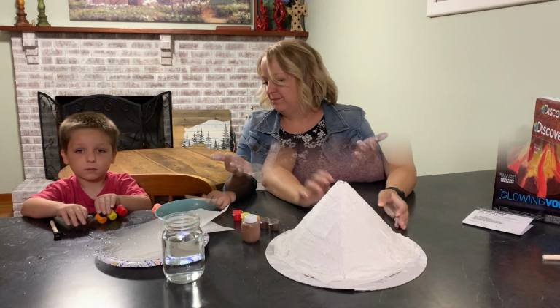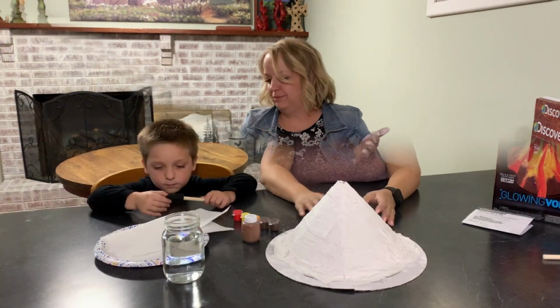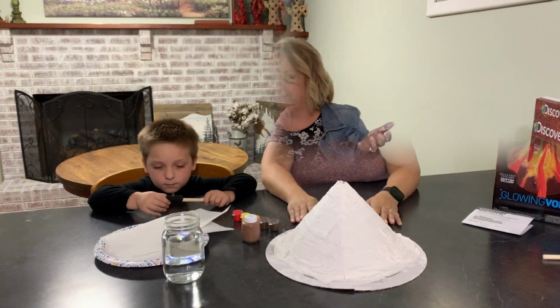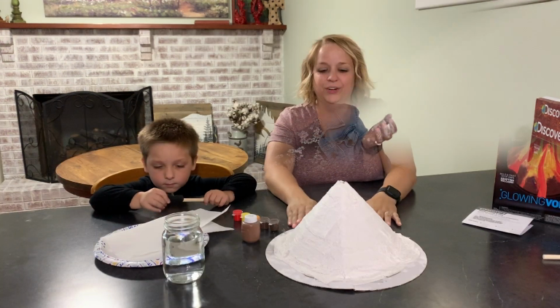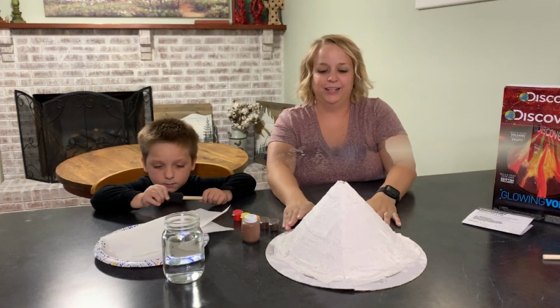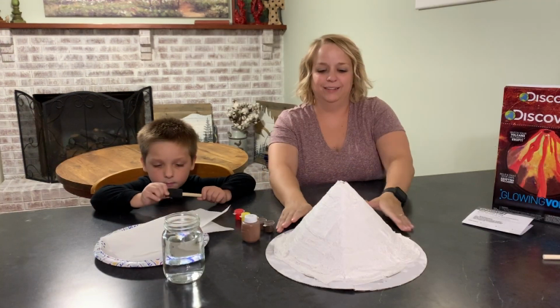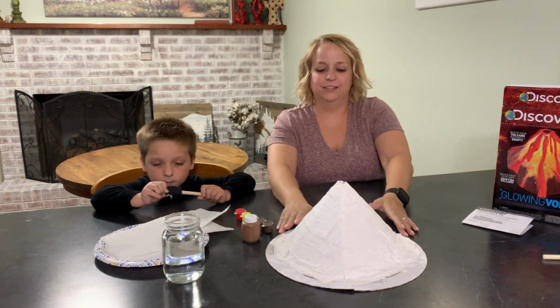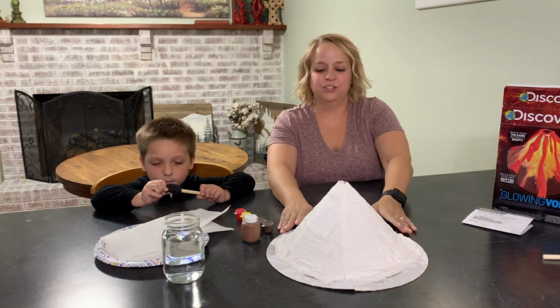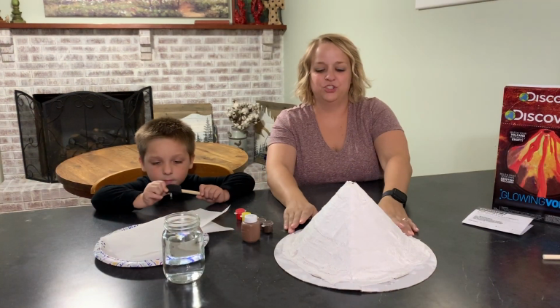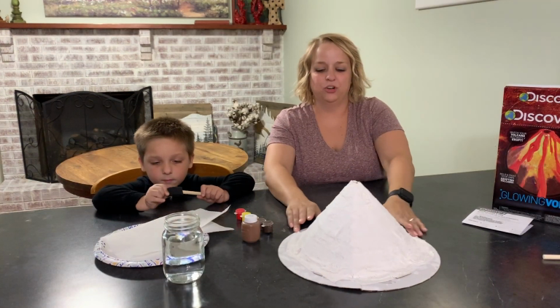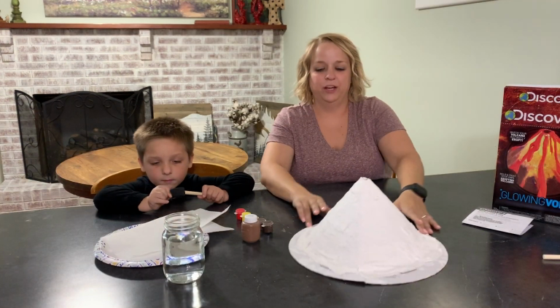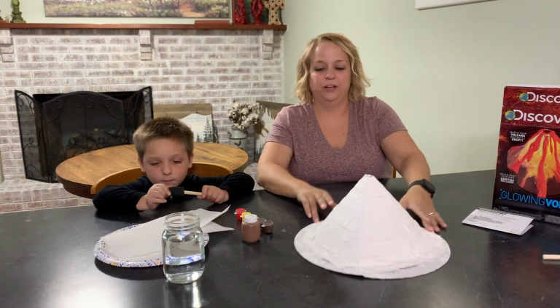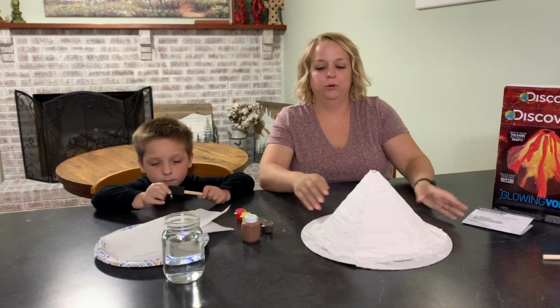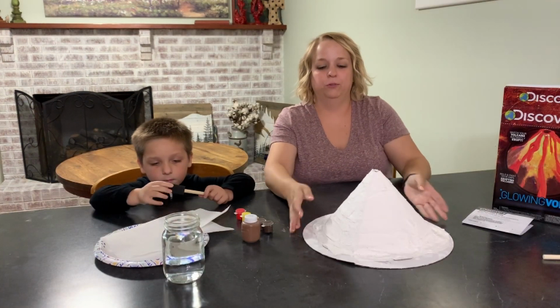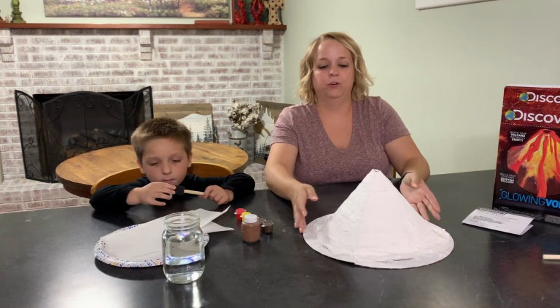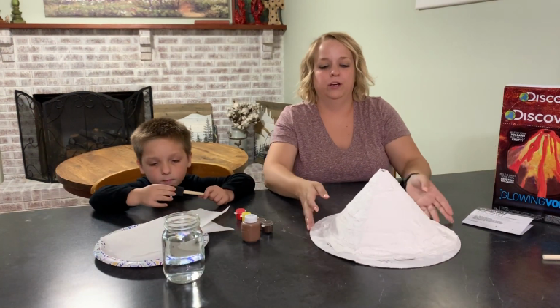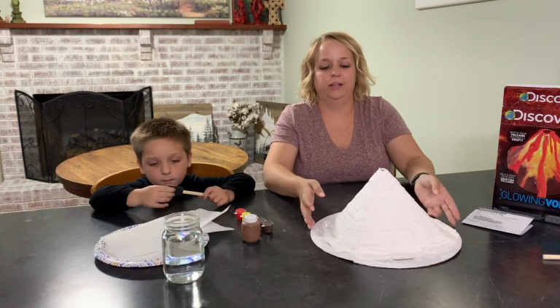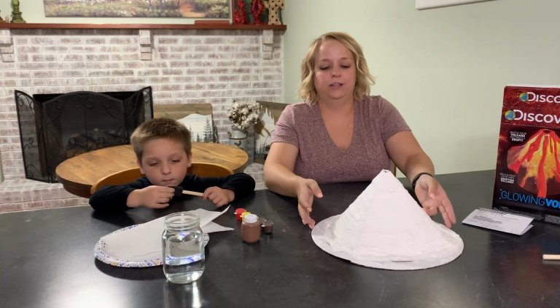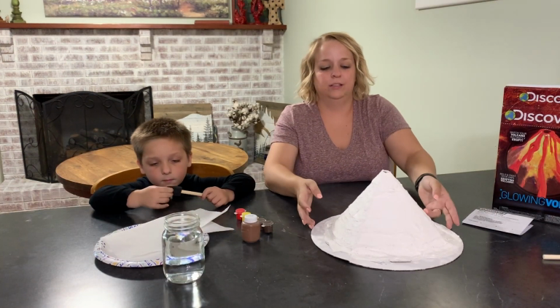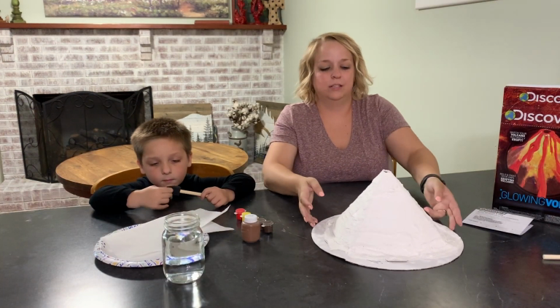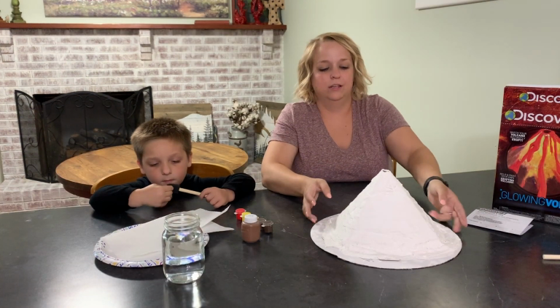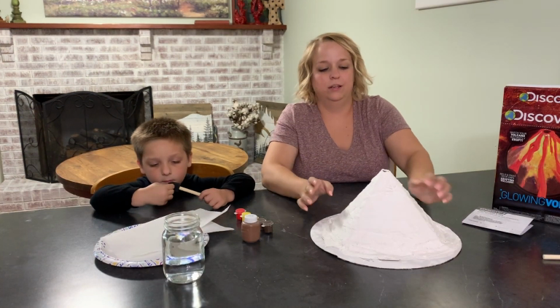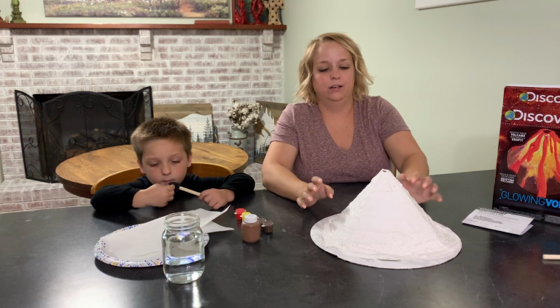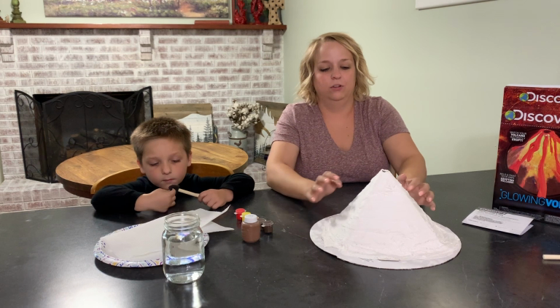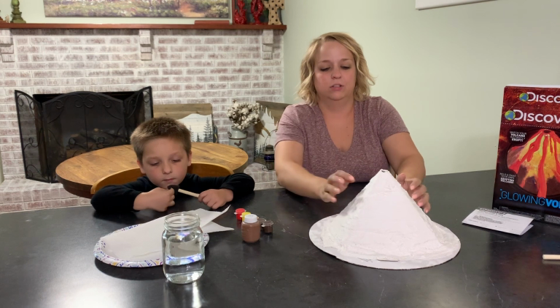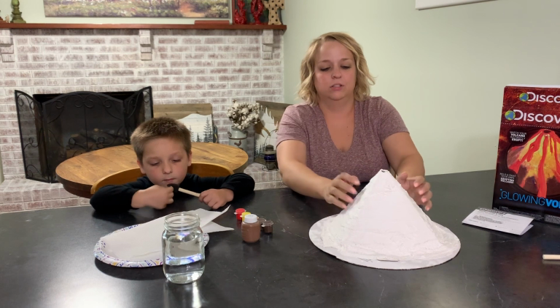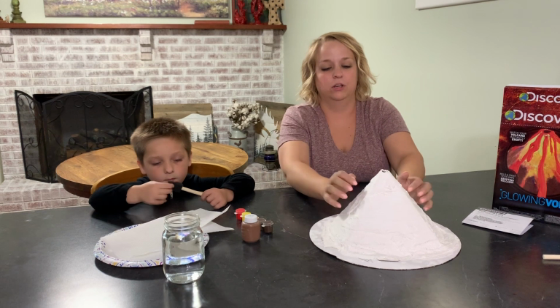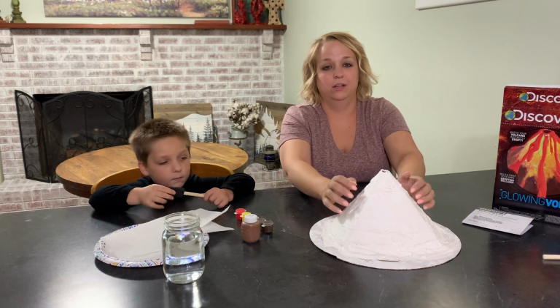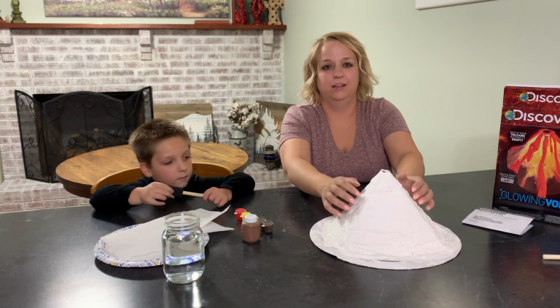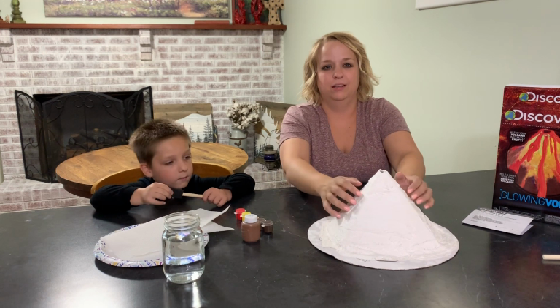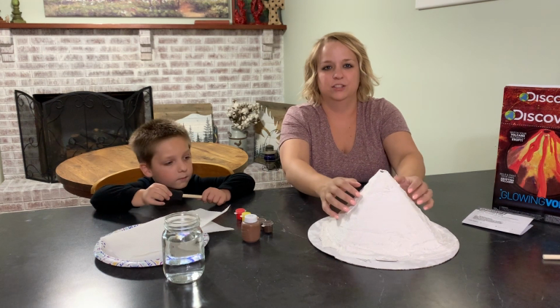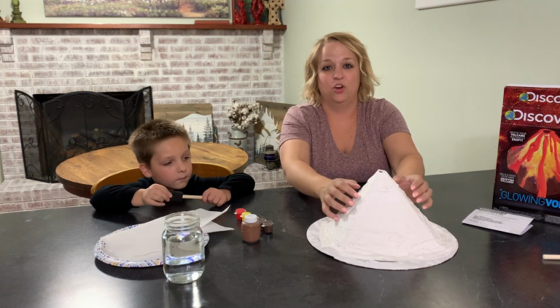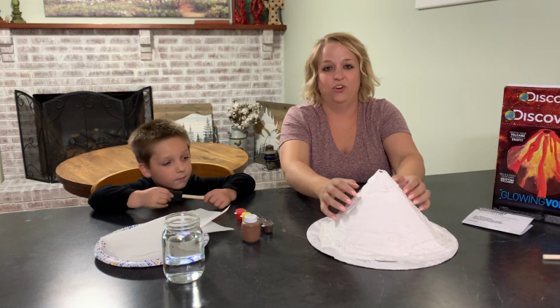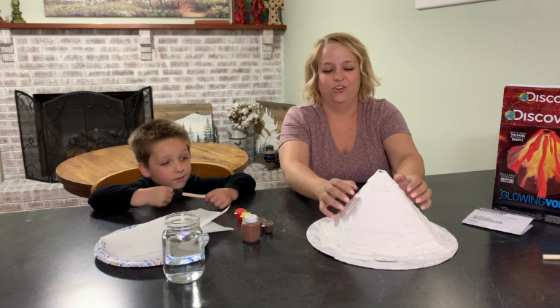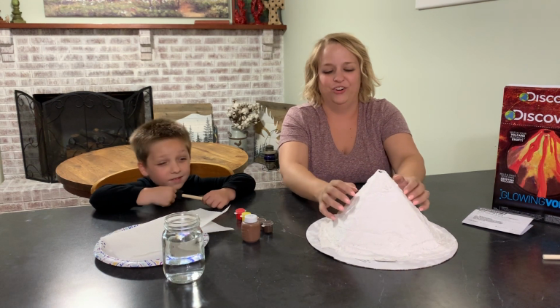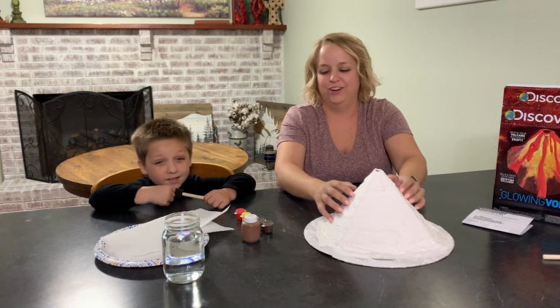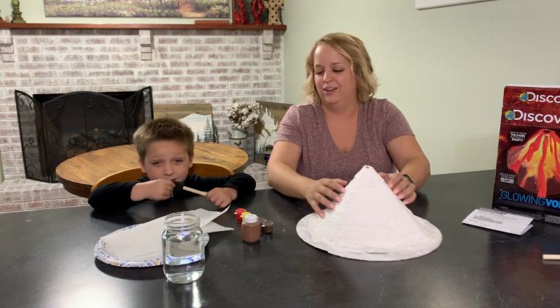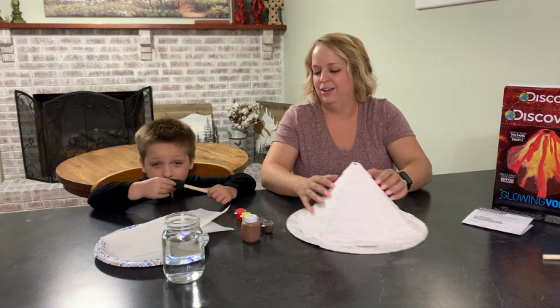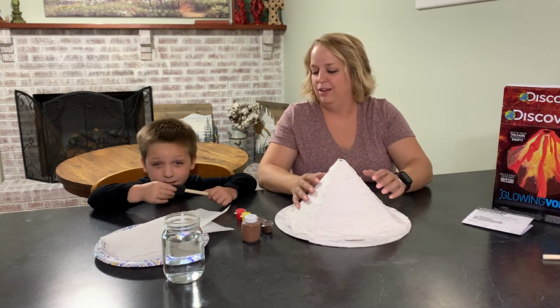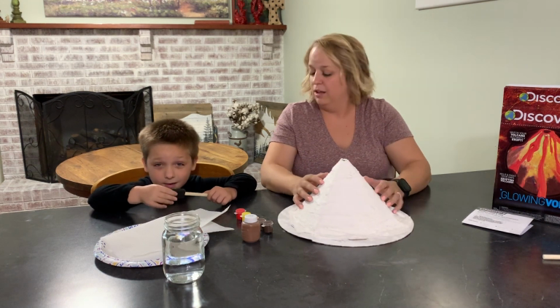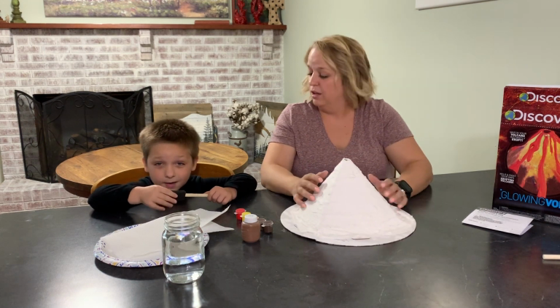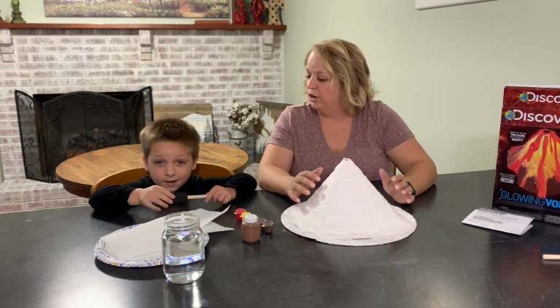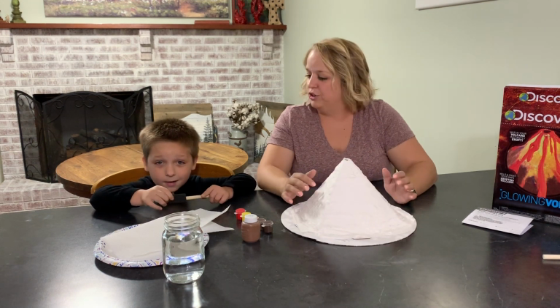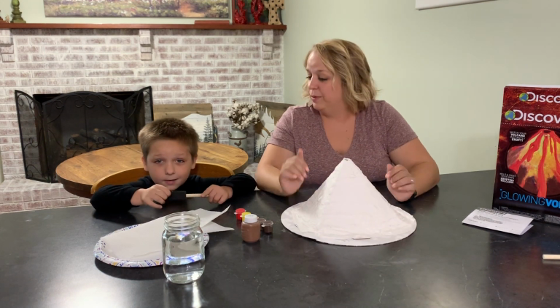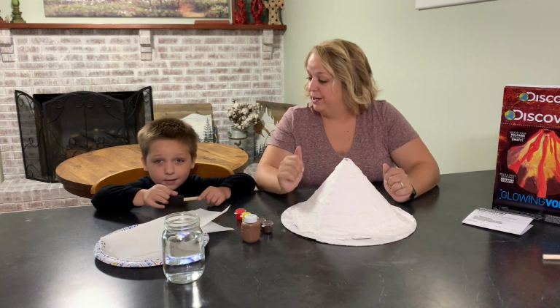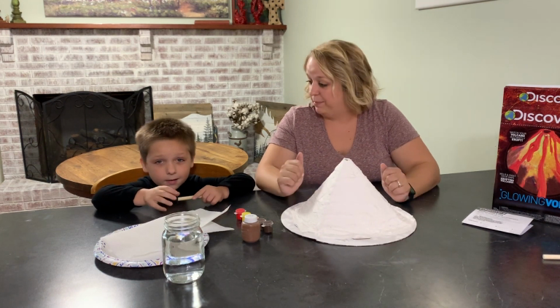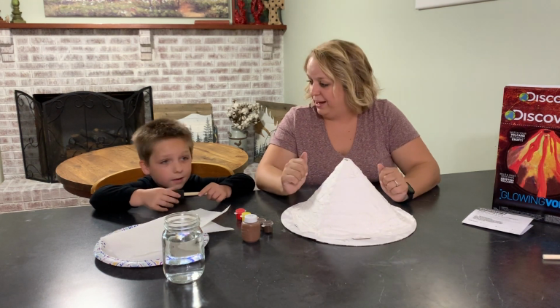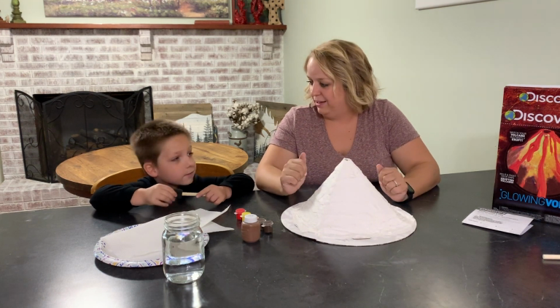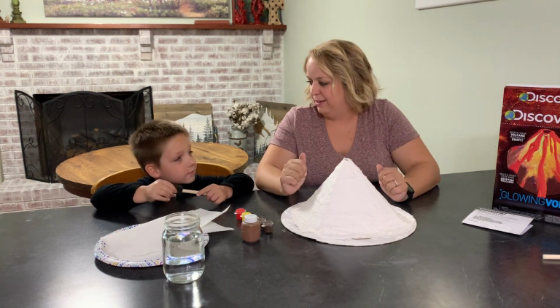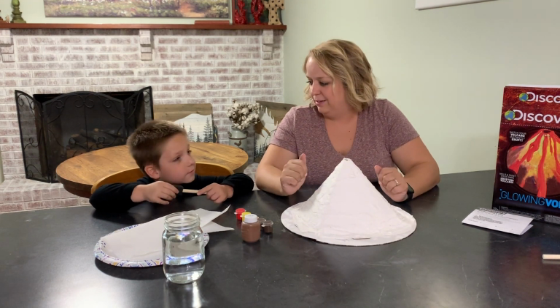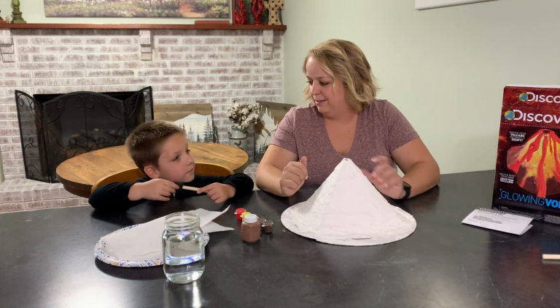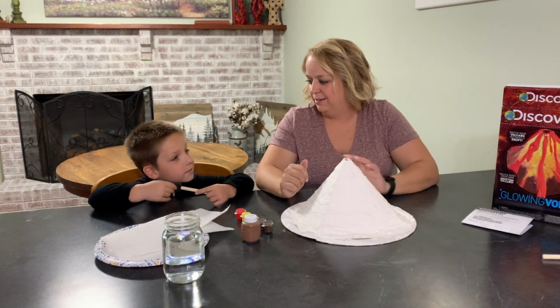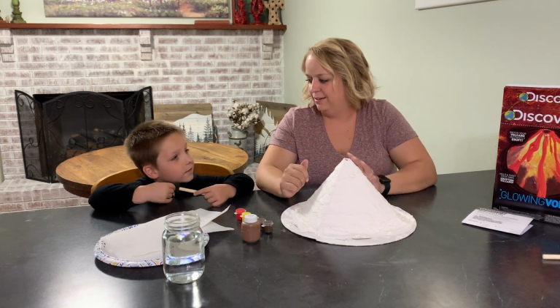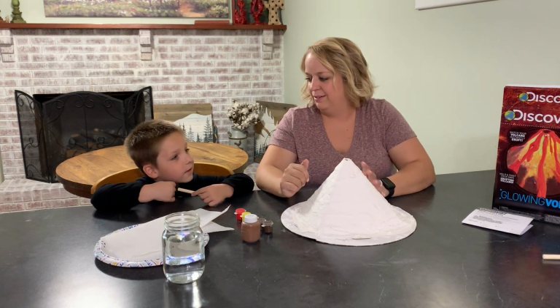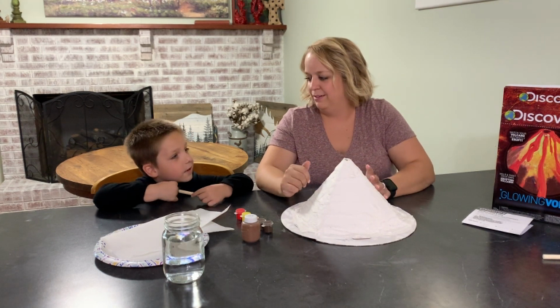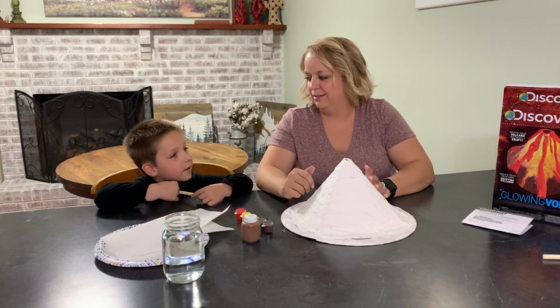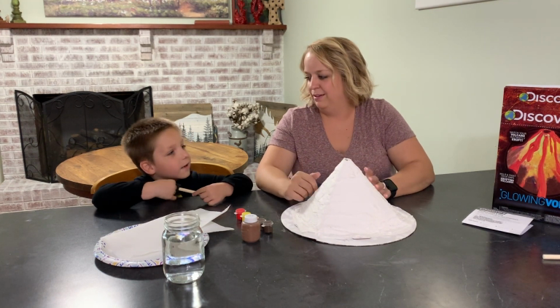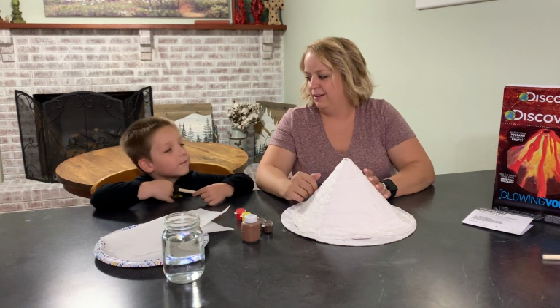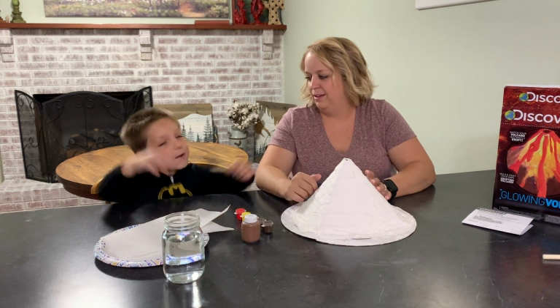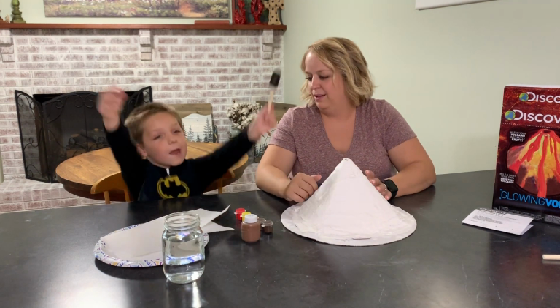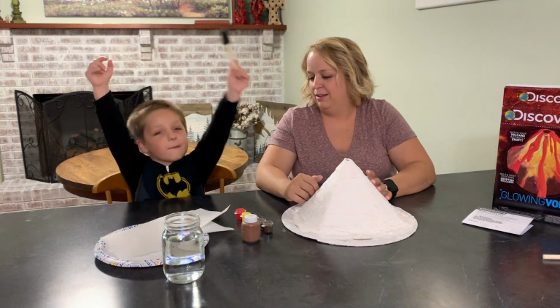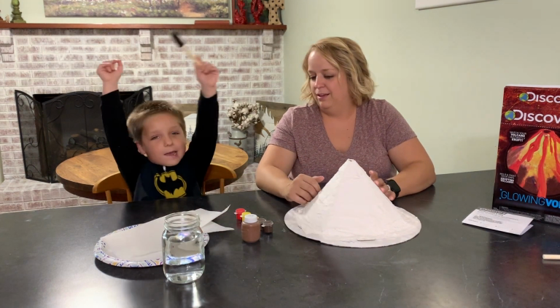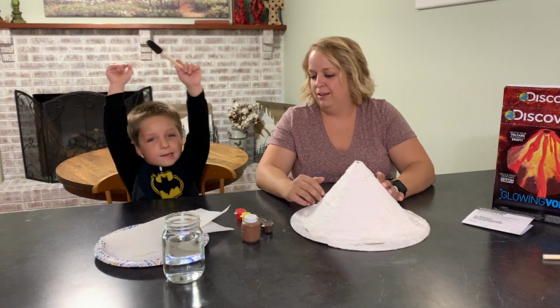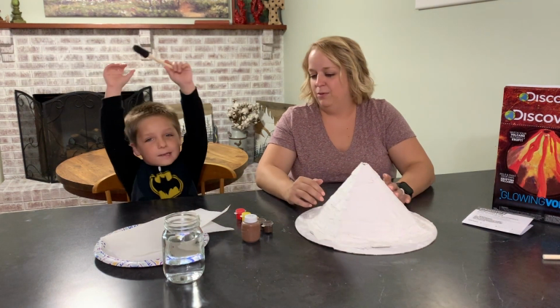All right, this dried overnight and it looks good — hard! Are you ready to paint it? Paint it!